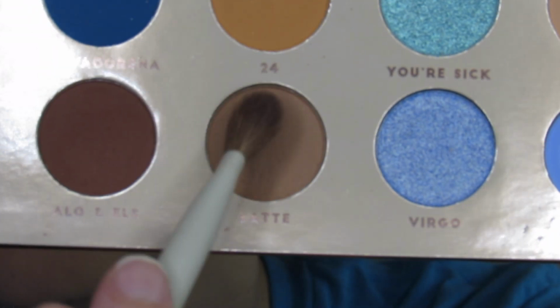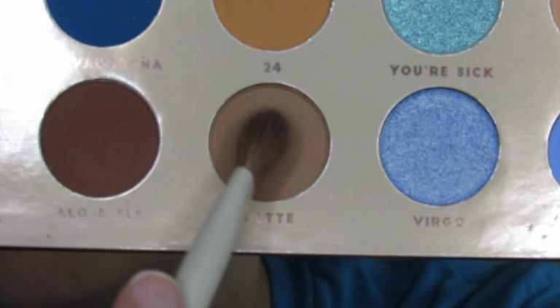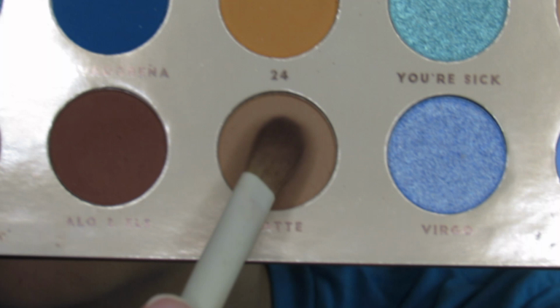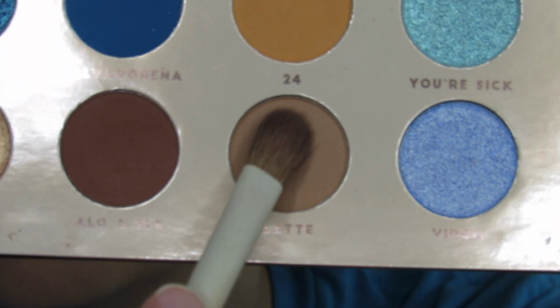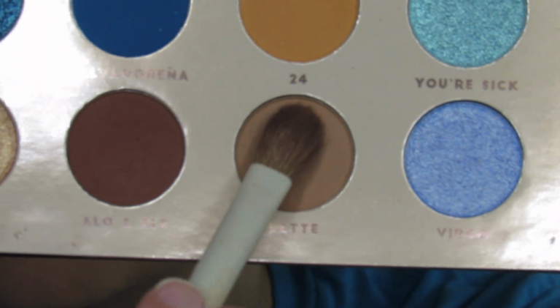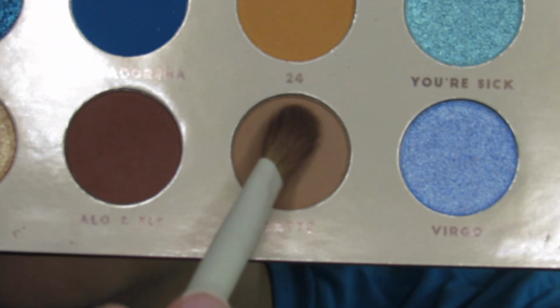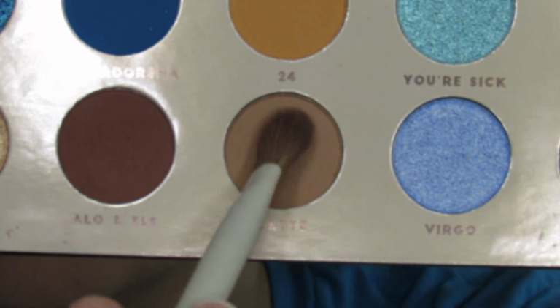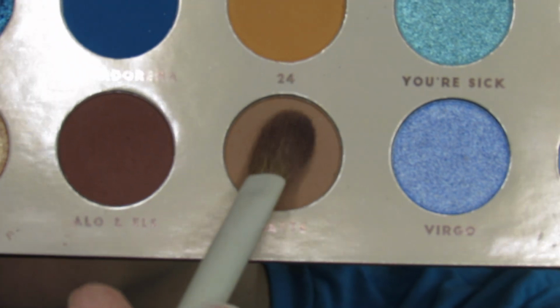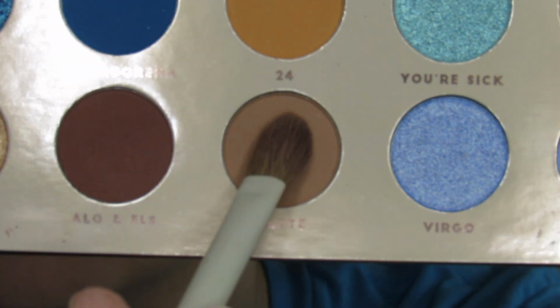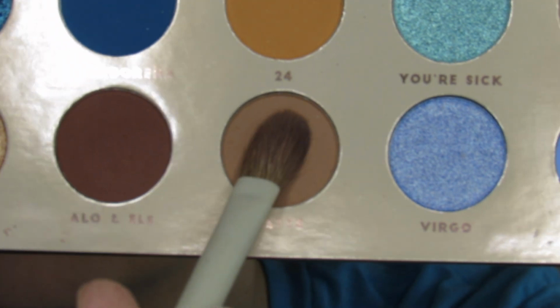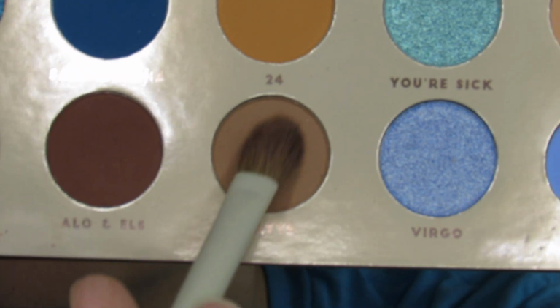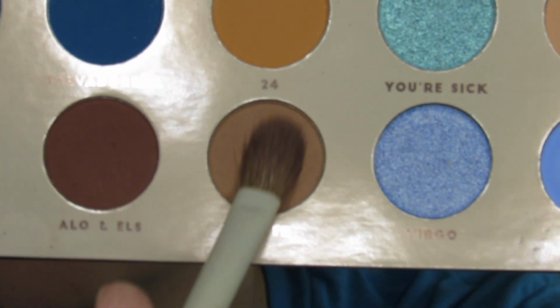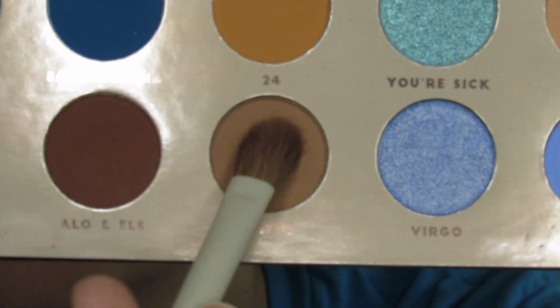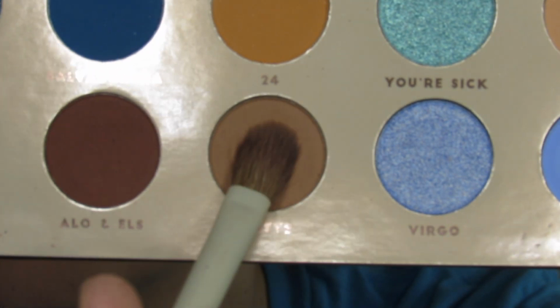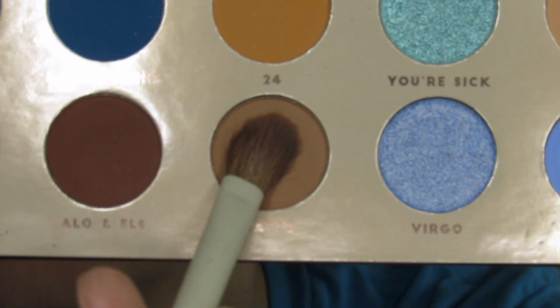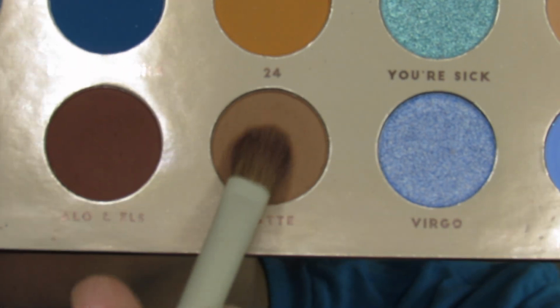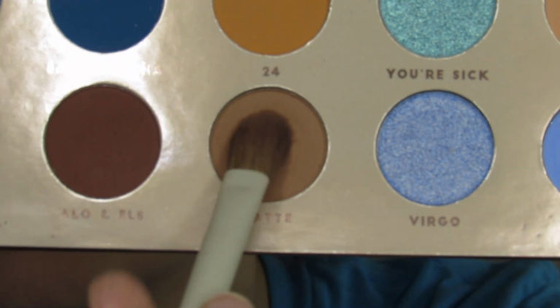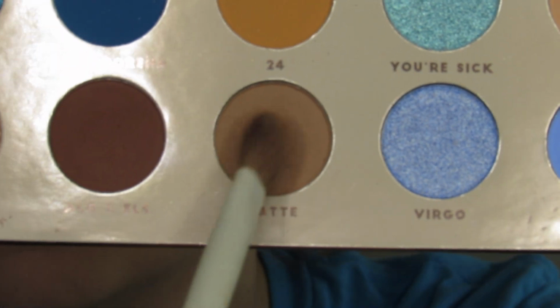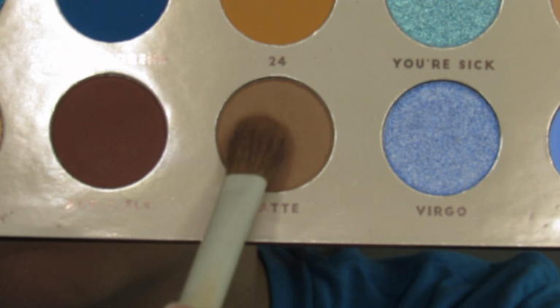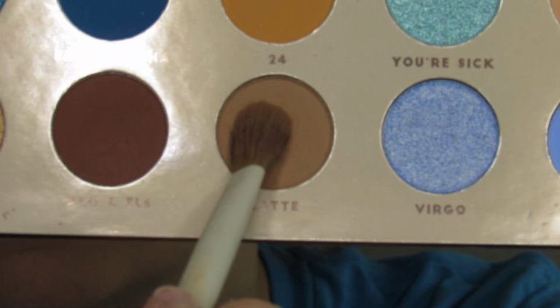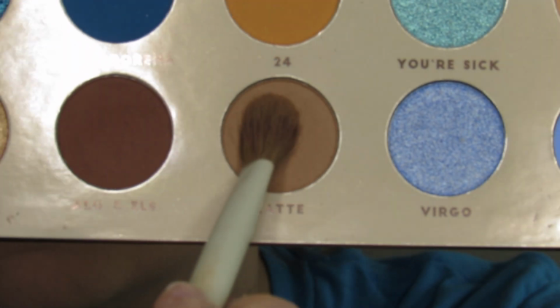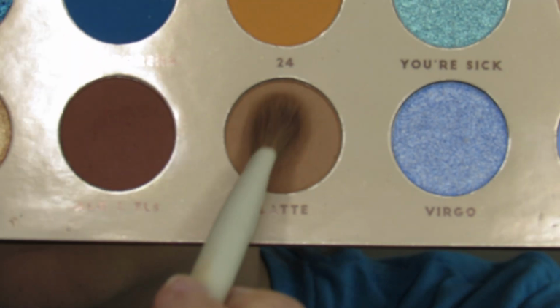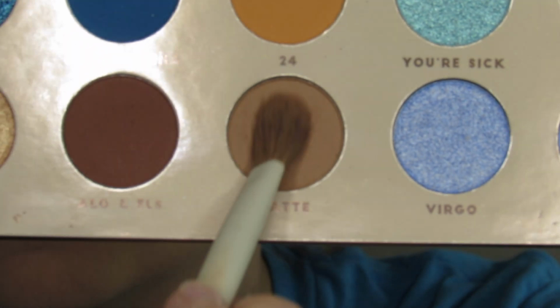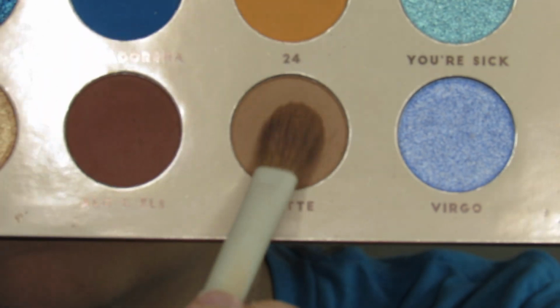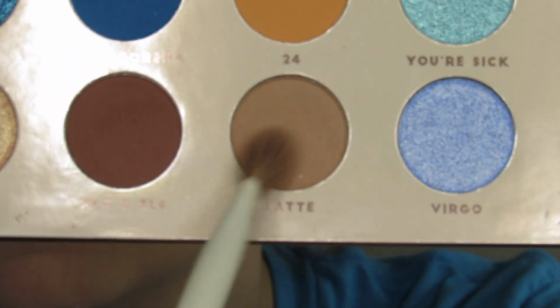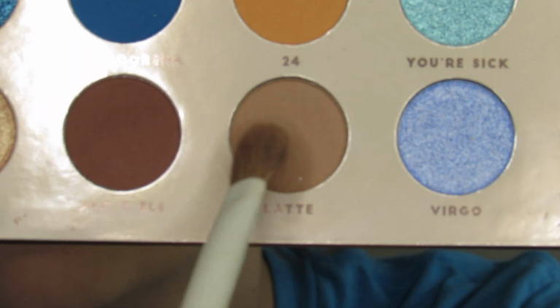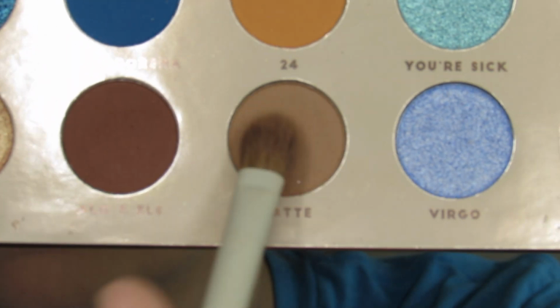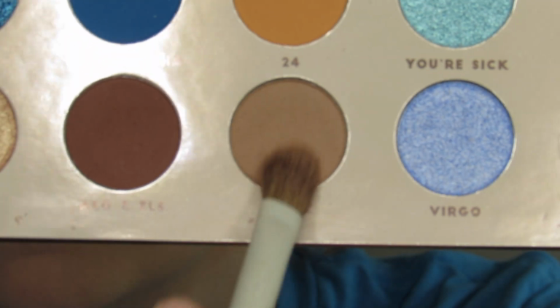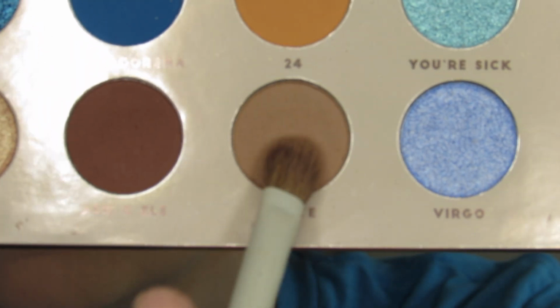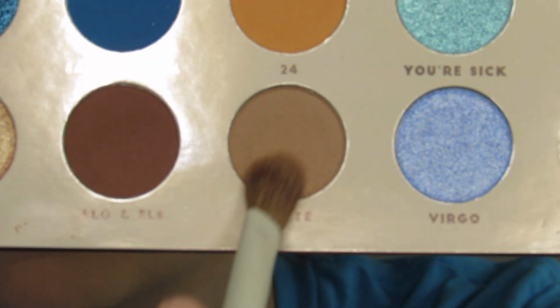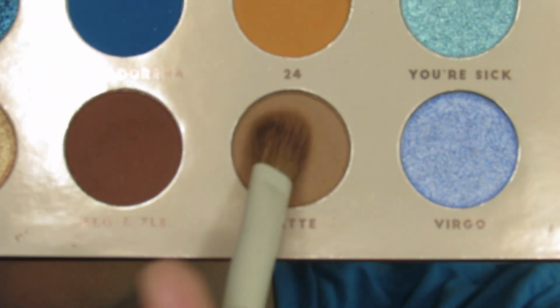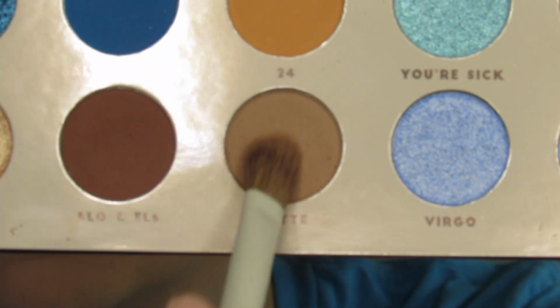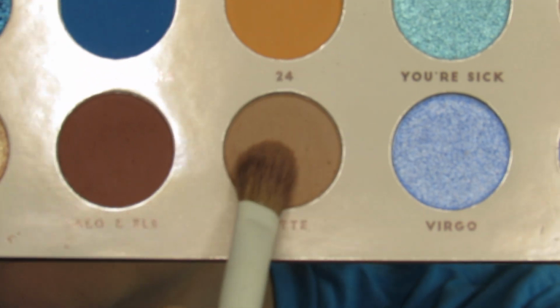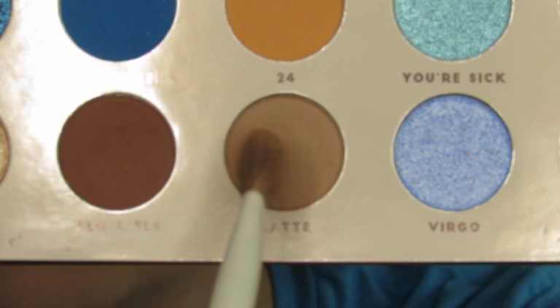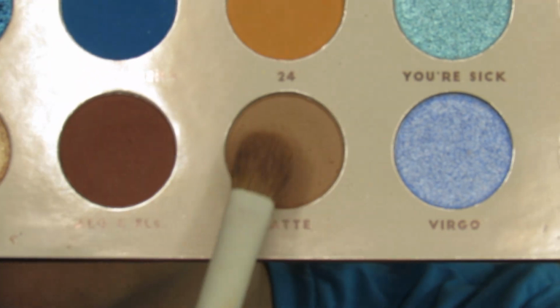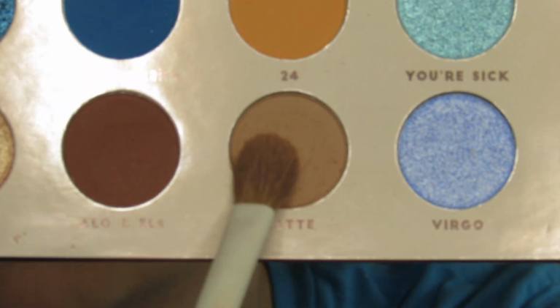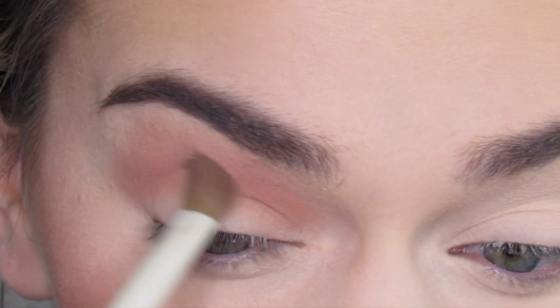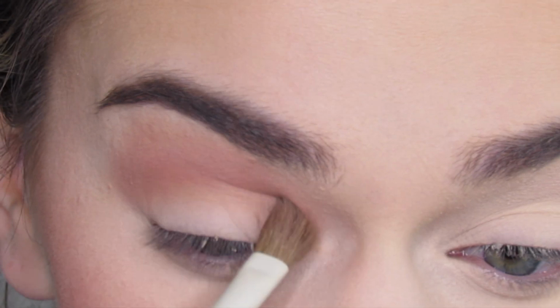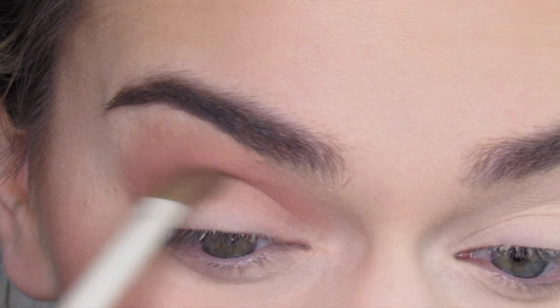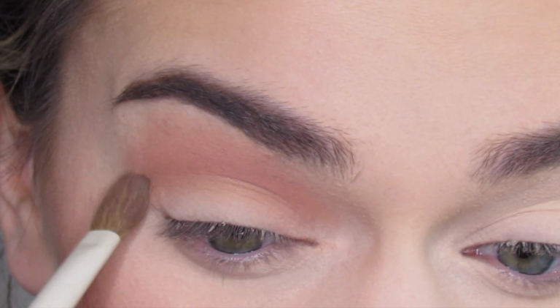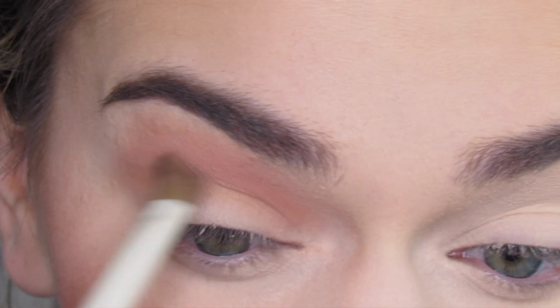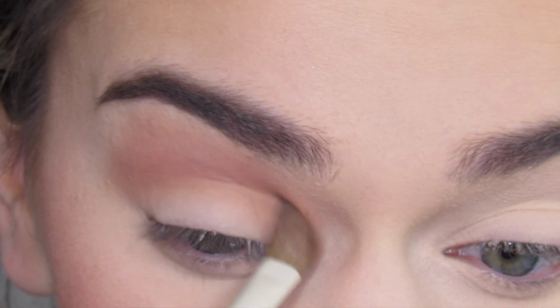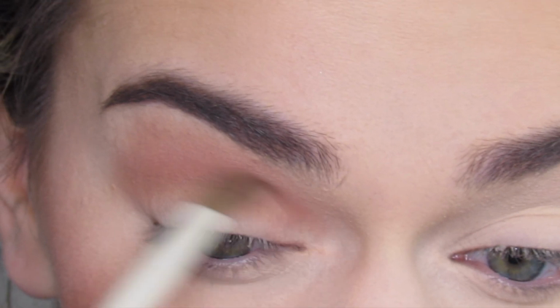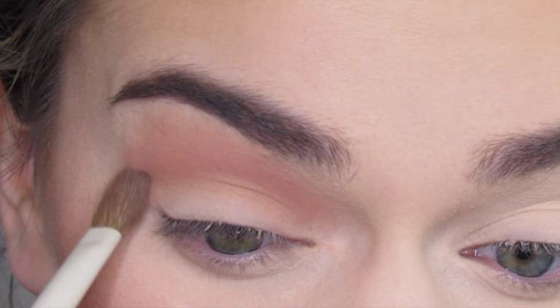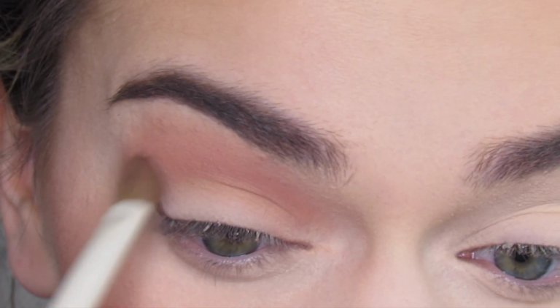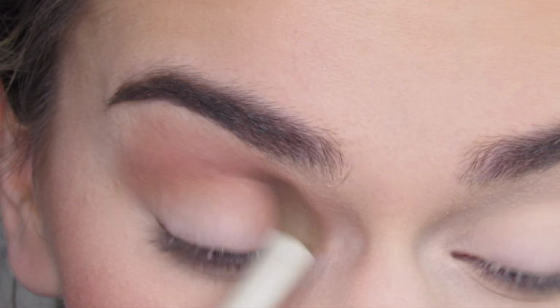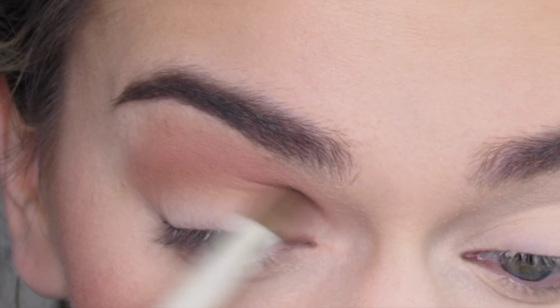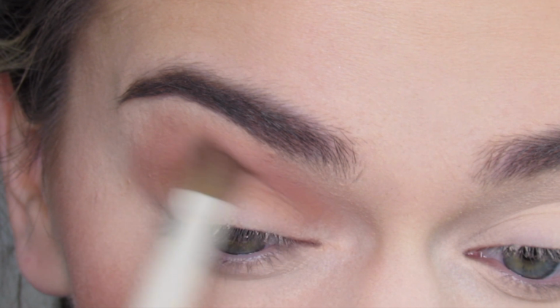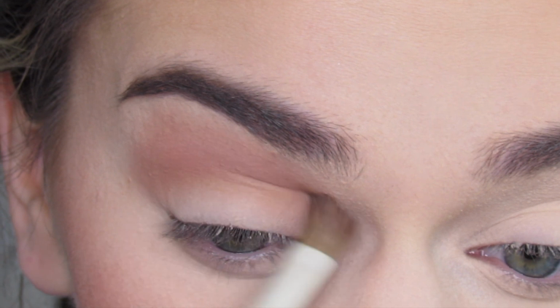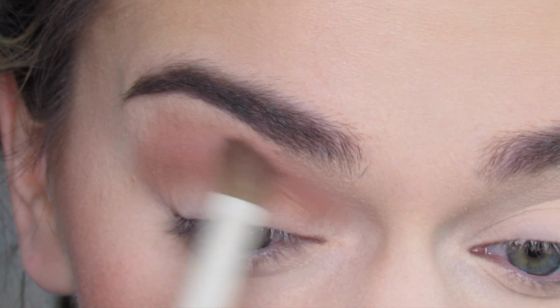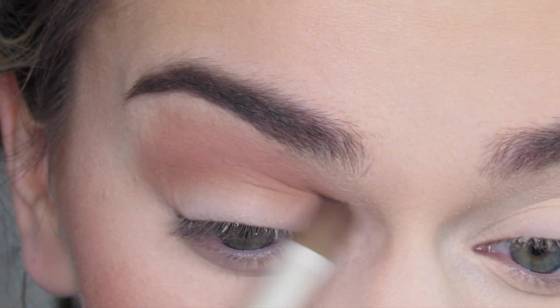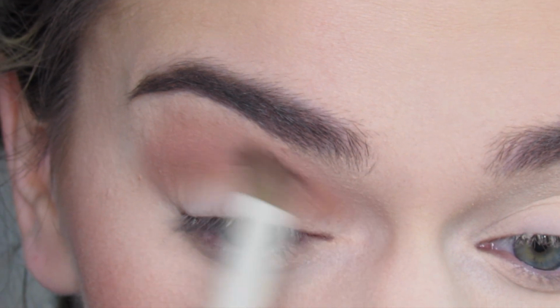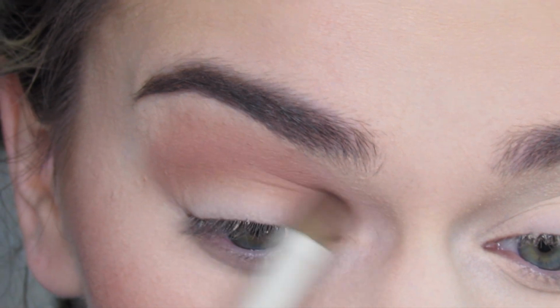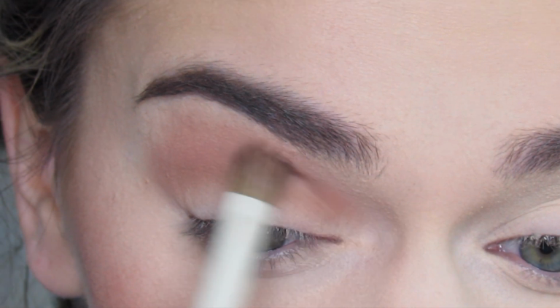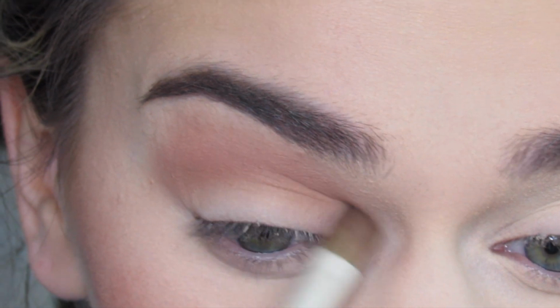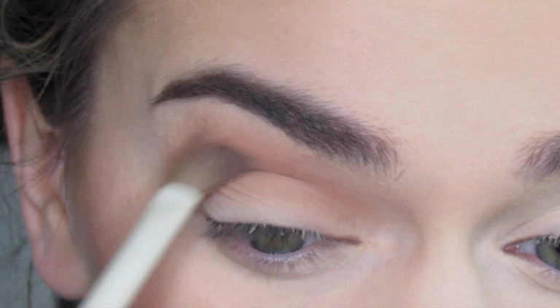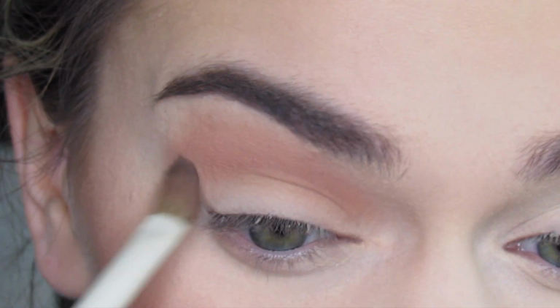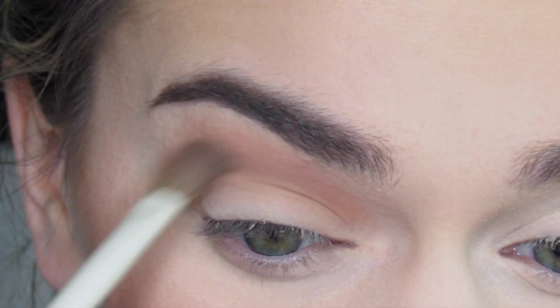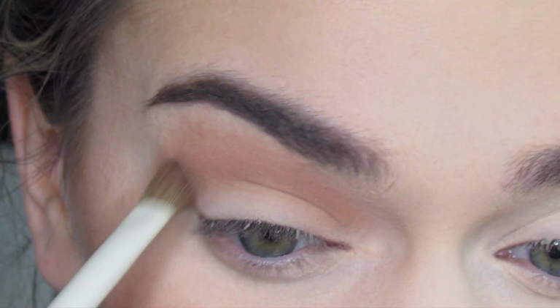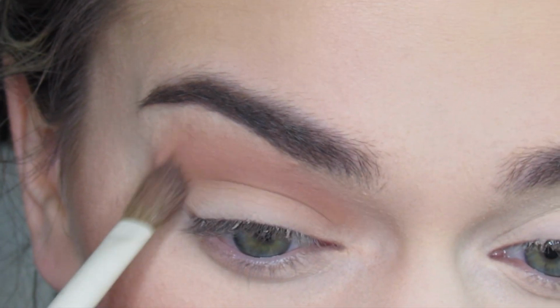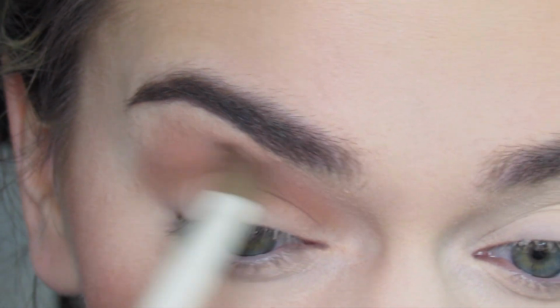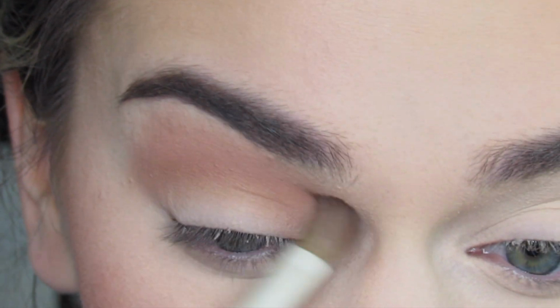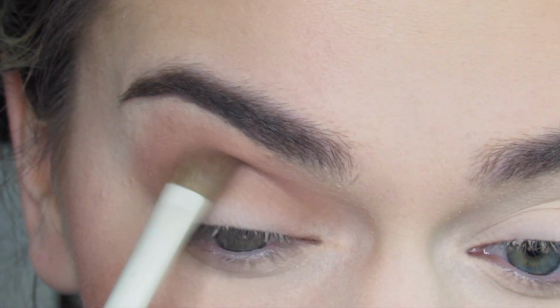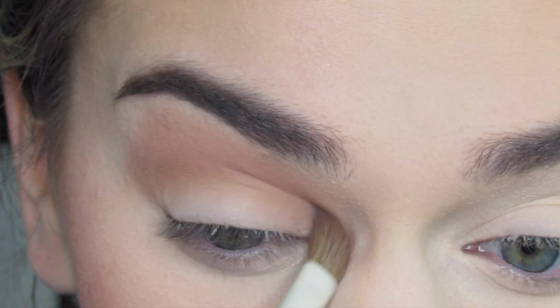Next I'm going in with the shade Latte on the same Morphe Arielle A20. This is a really nice transition shade and I'm just going to blend this into my crease area.